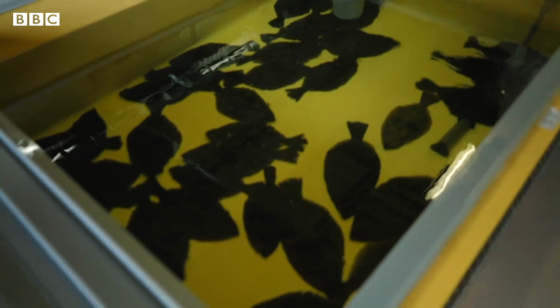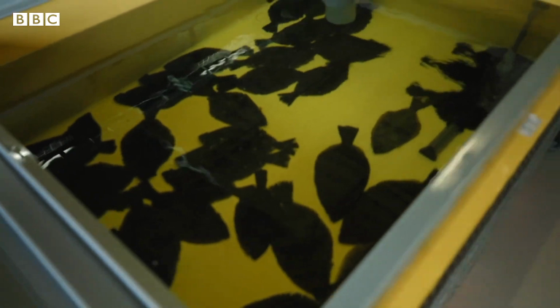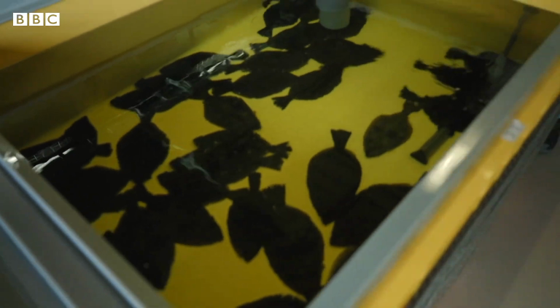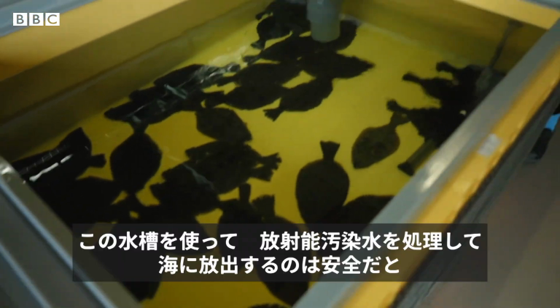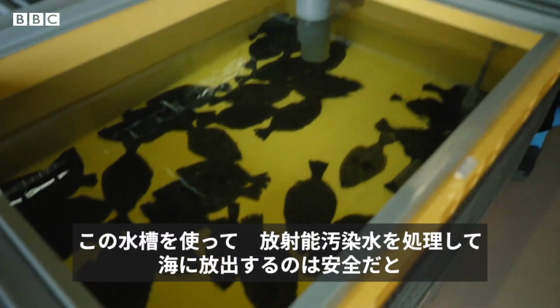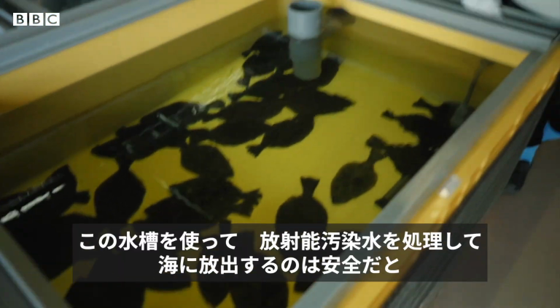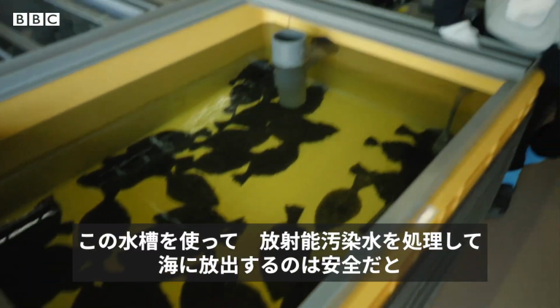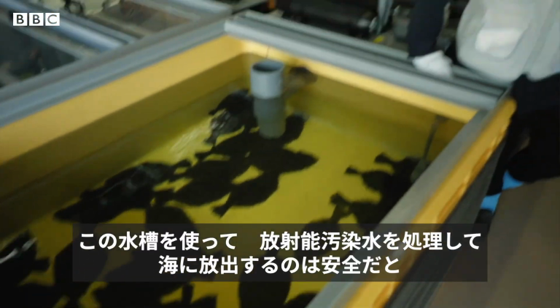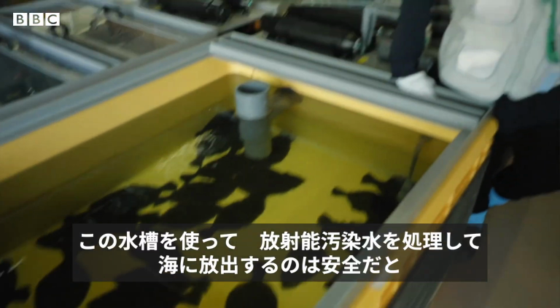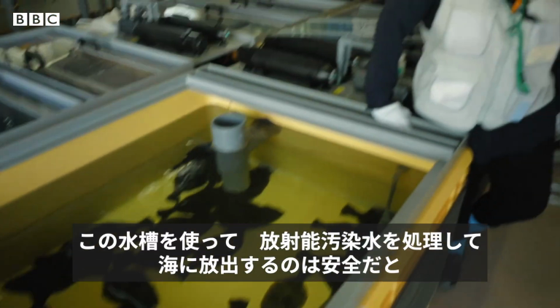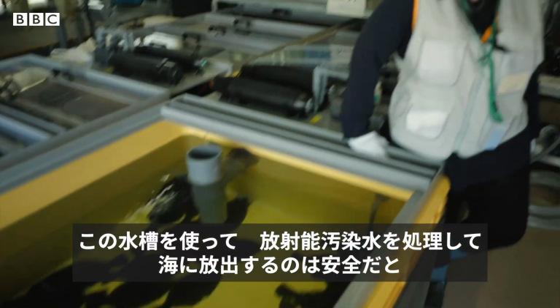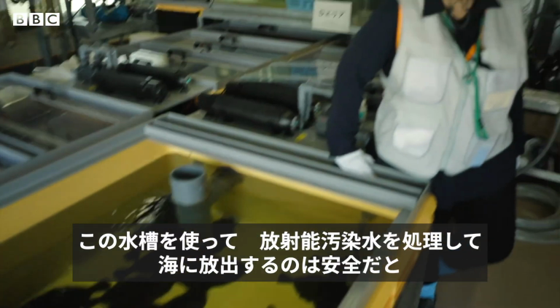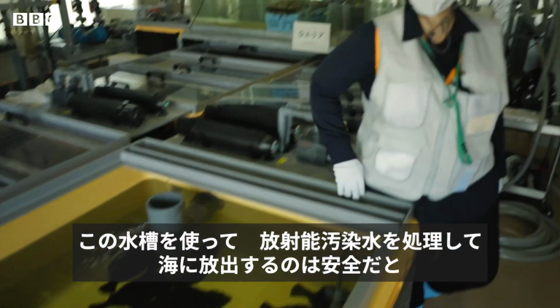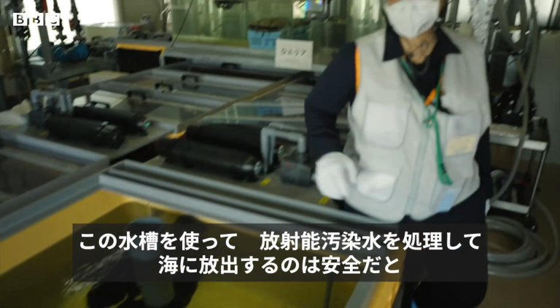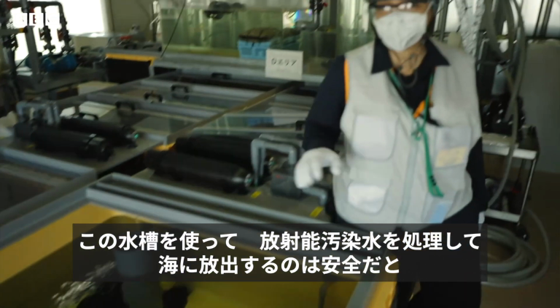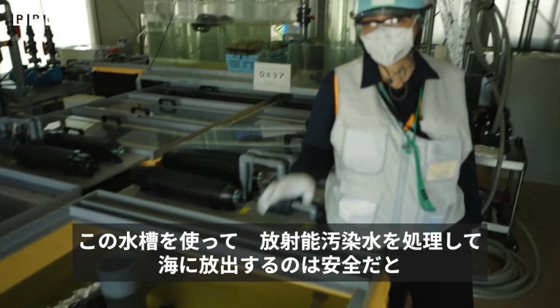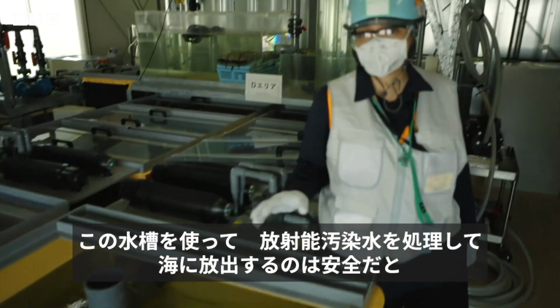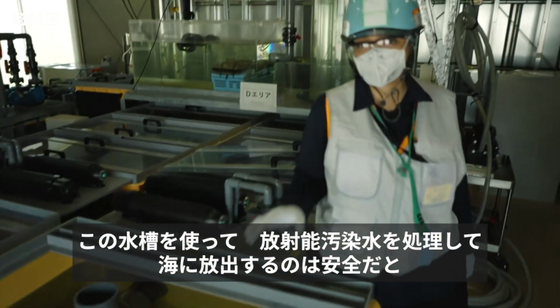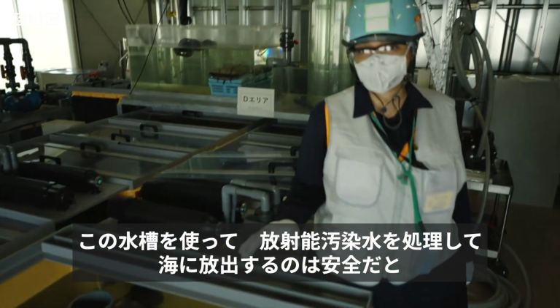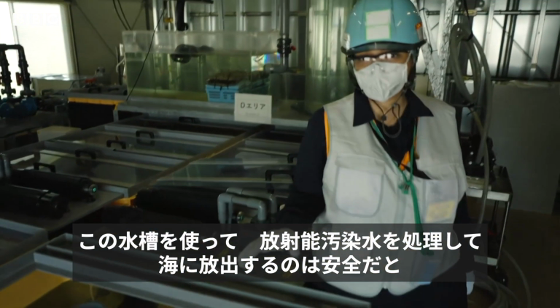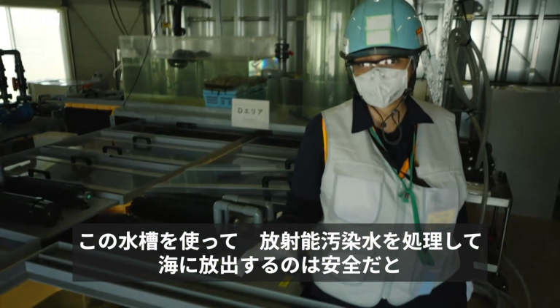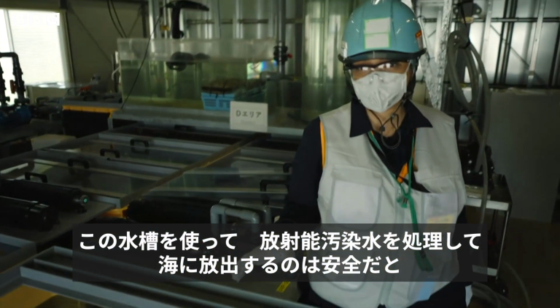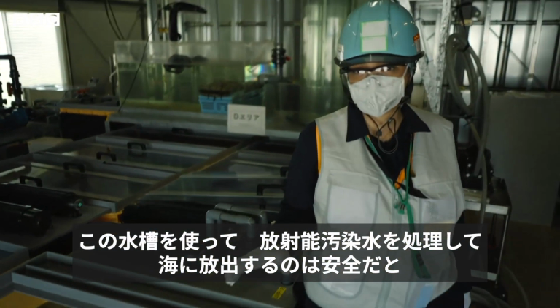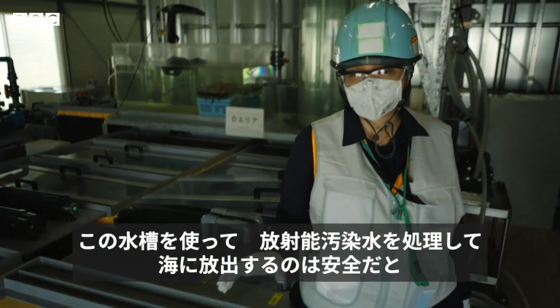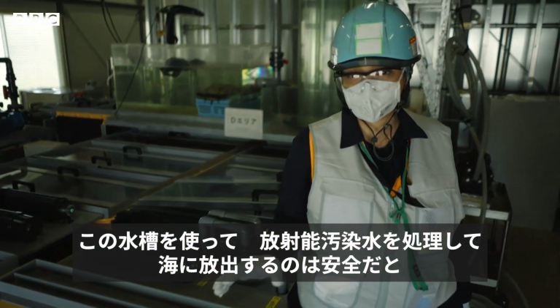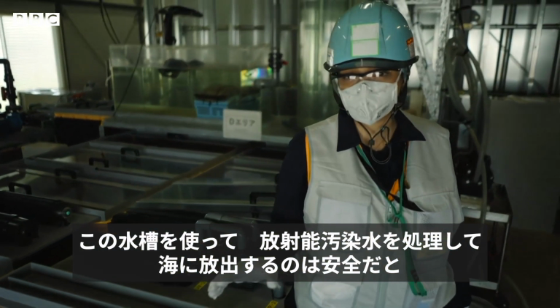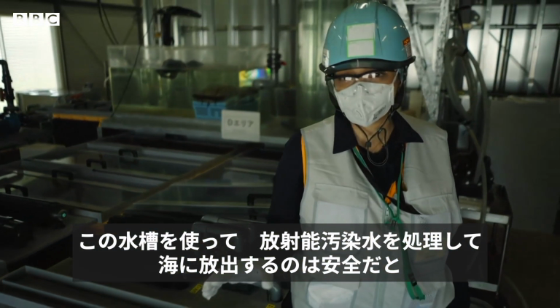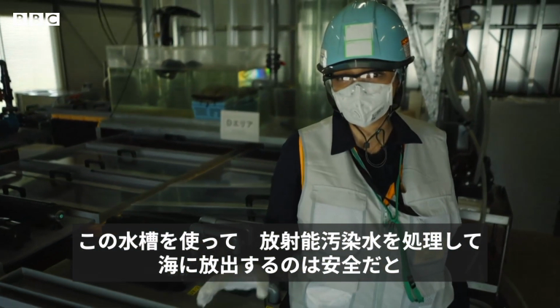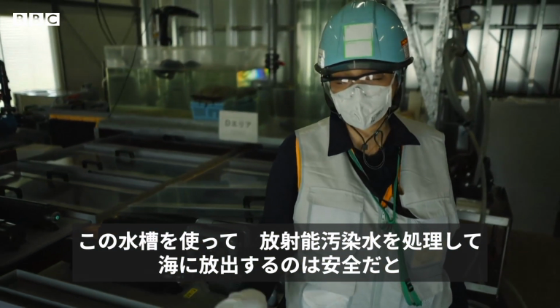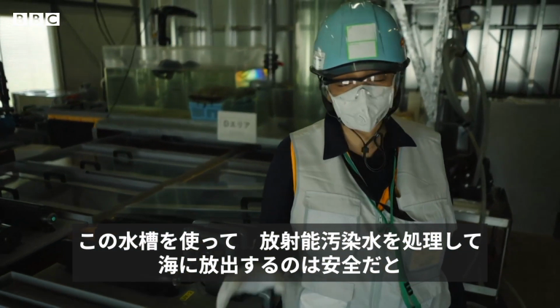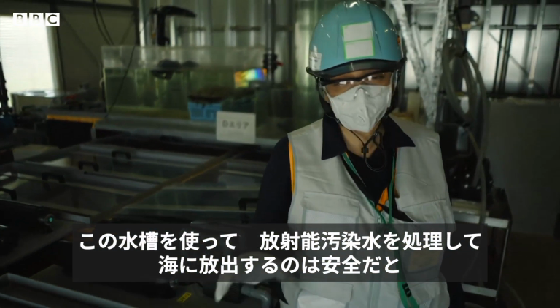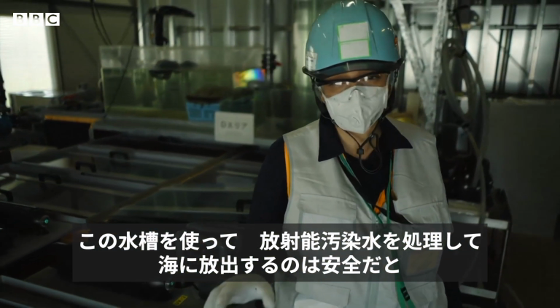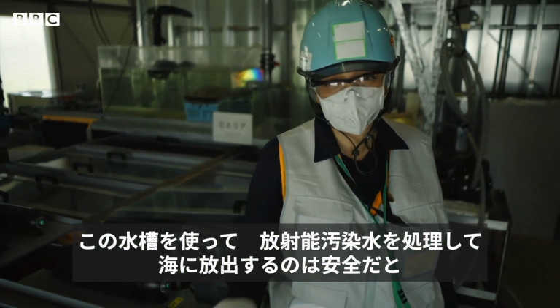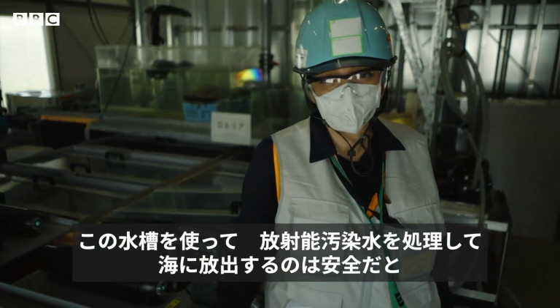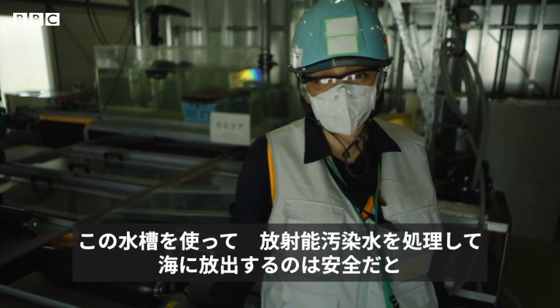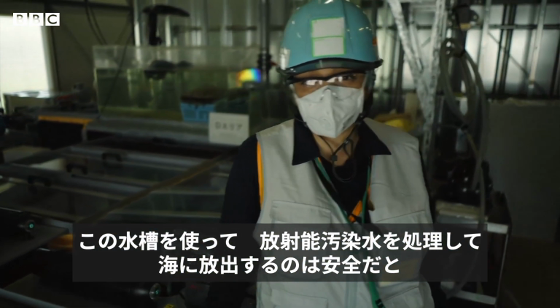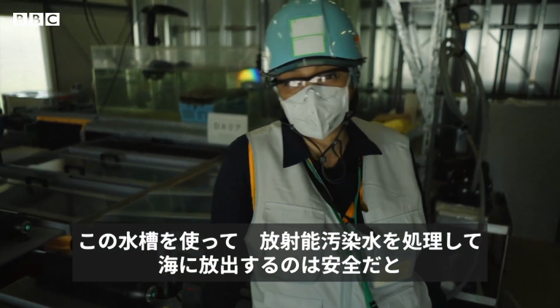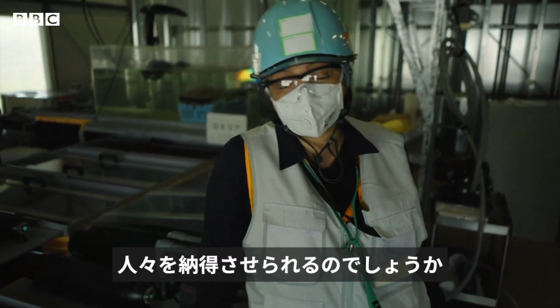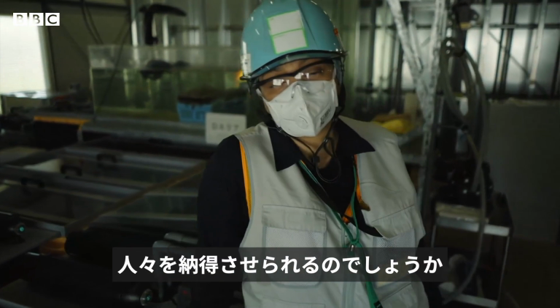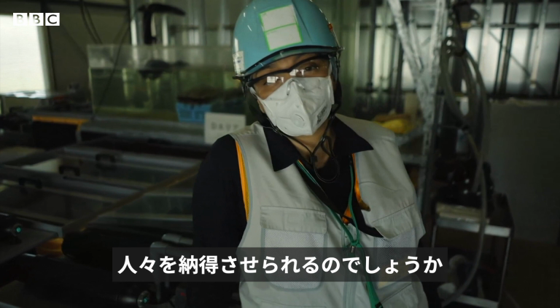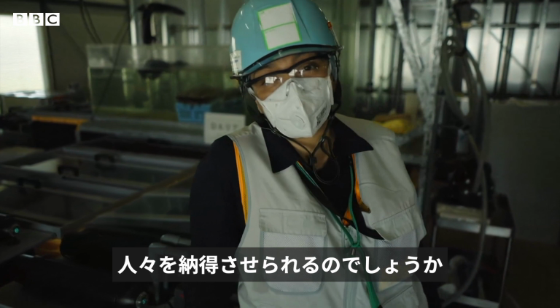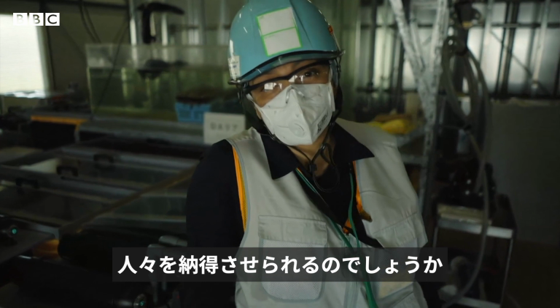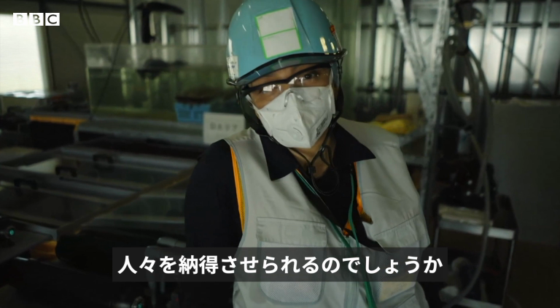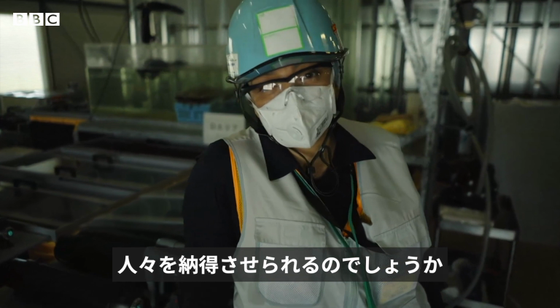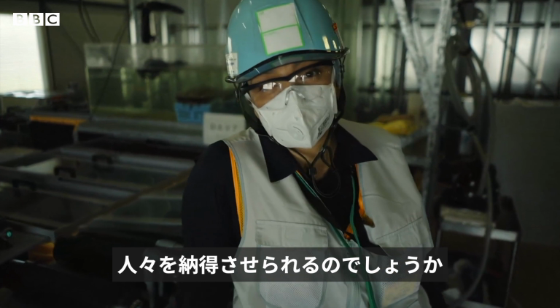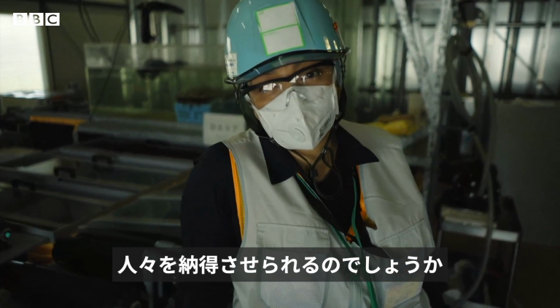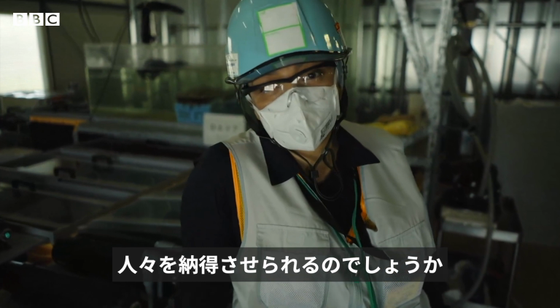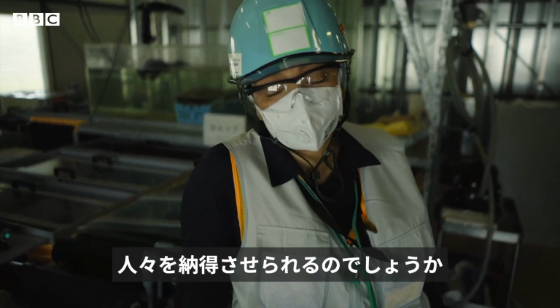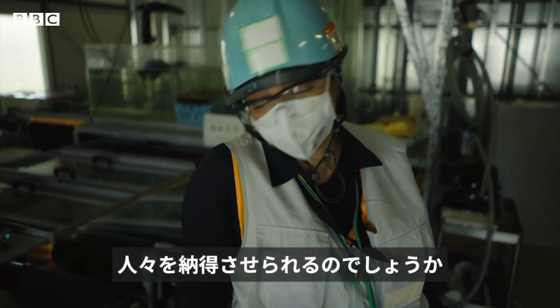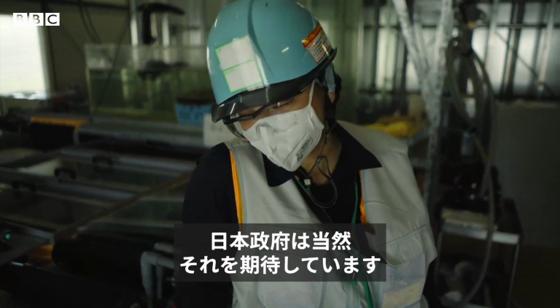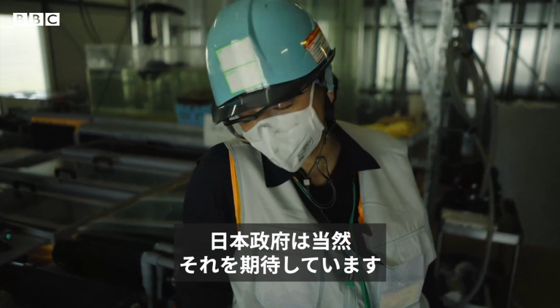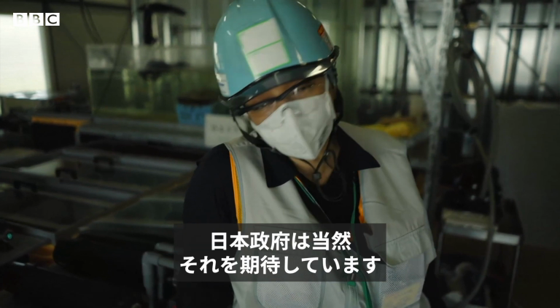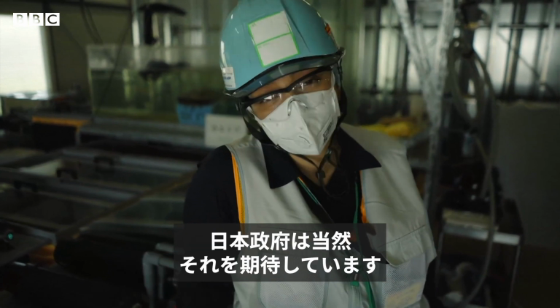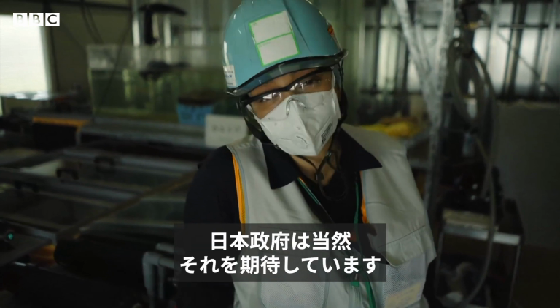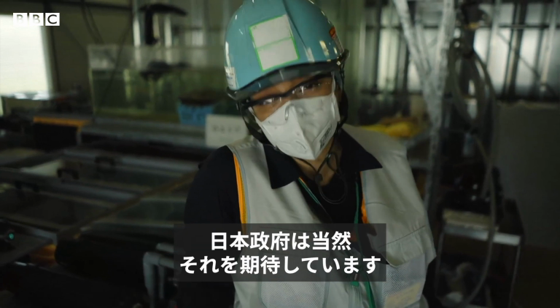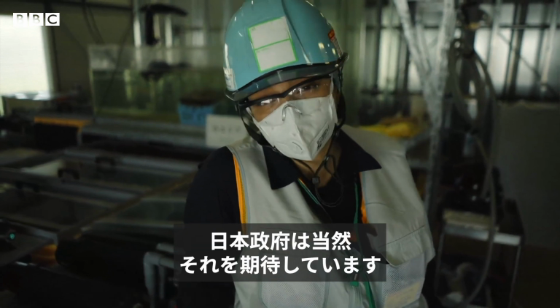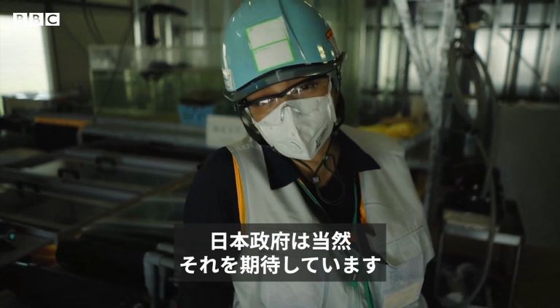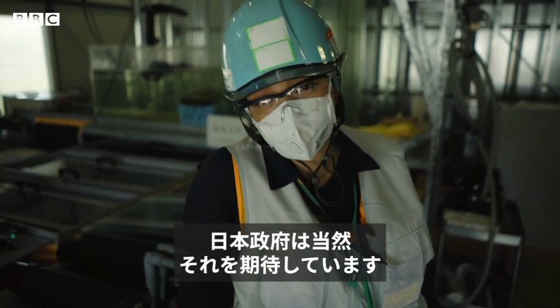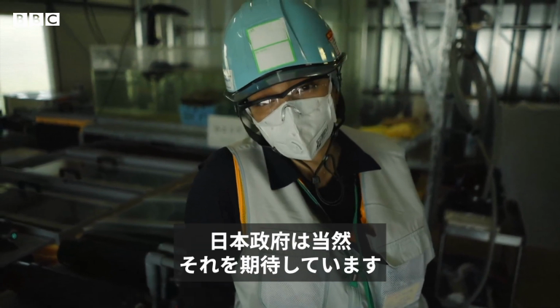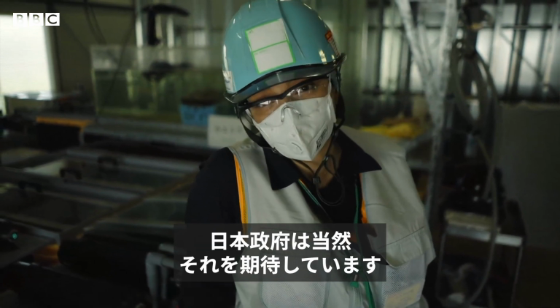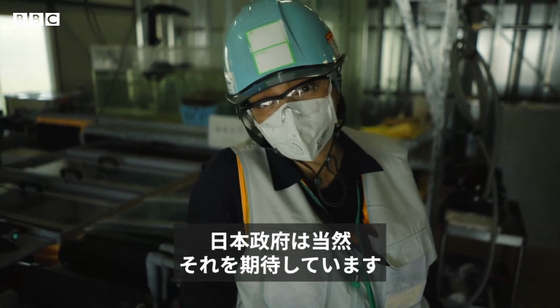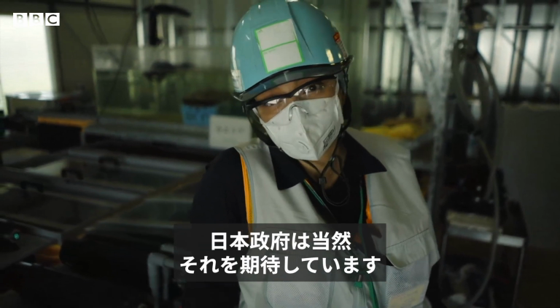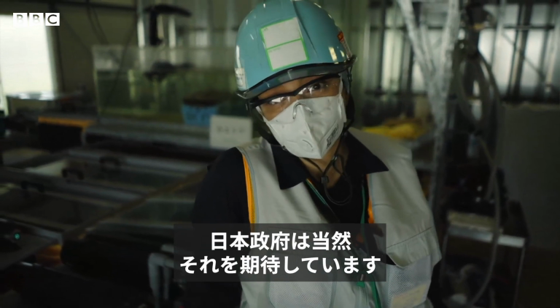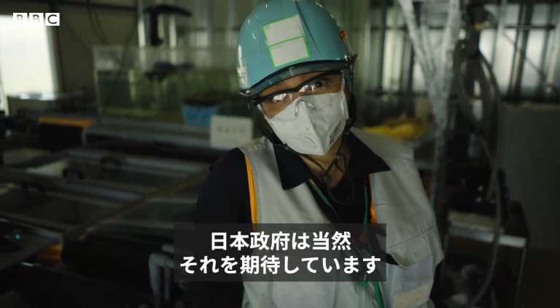Can this fish tank convince people that it's safe to pump treated radioactive water into the sea? The Japanese government sure hopes so.